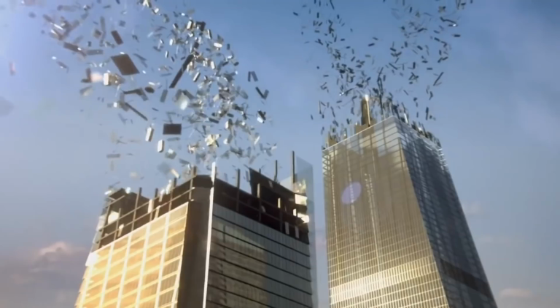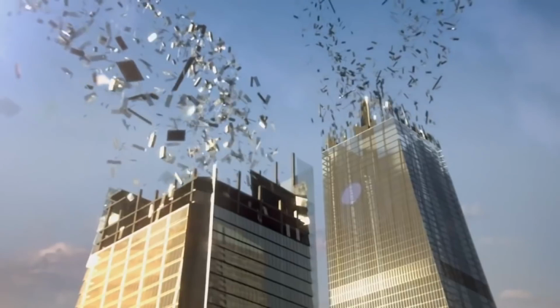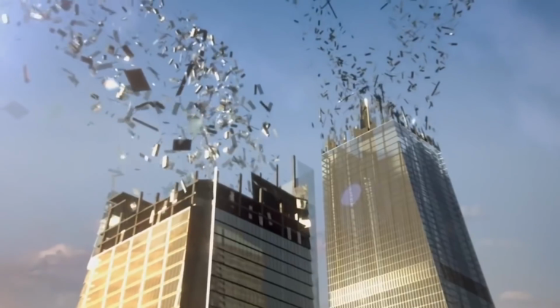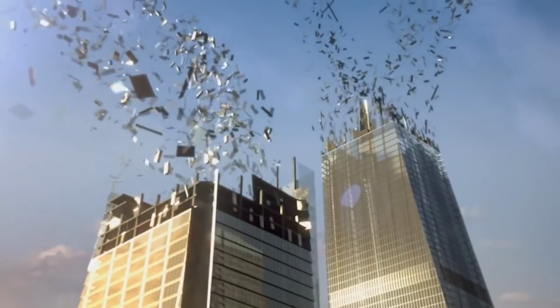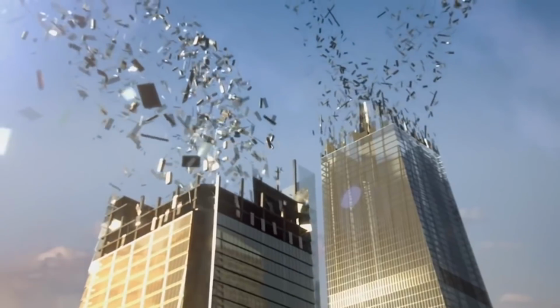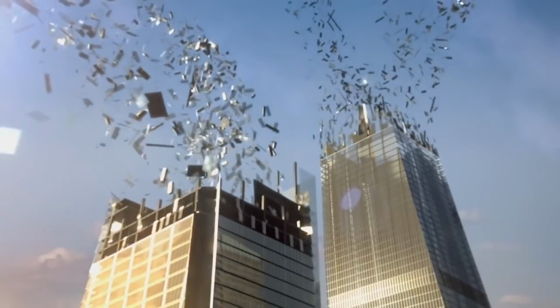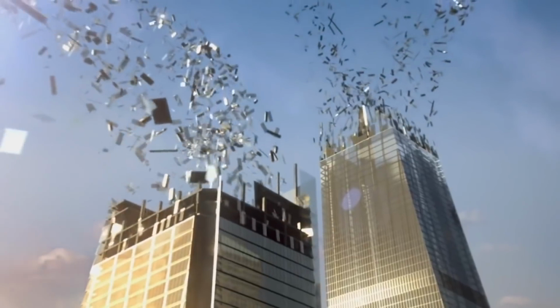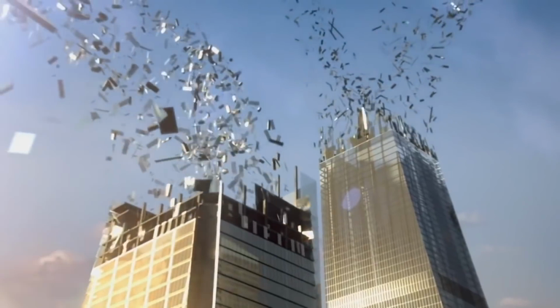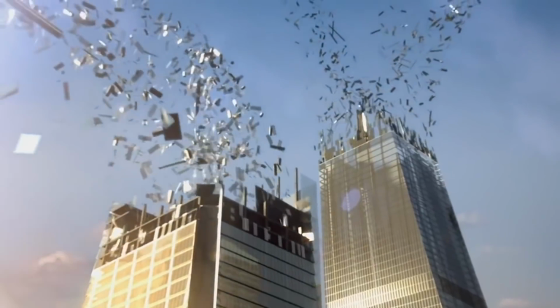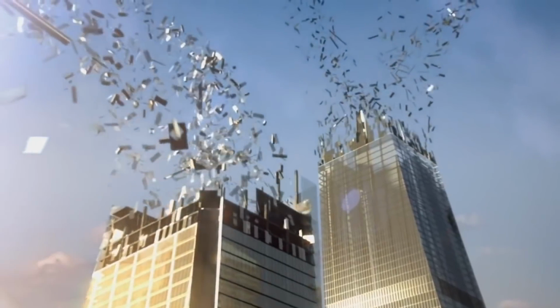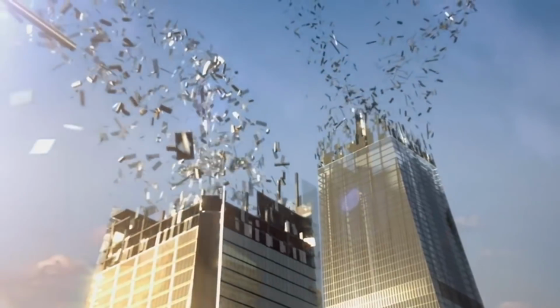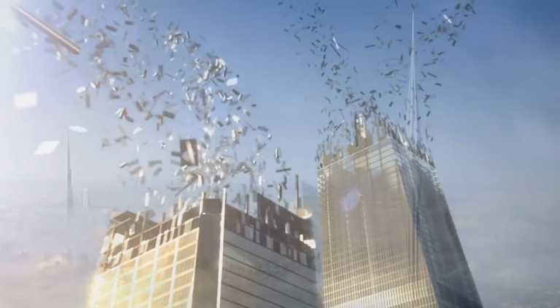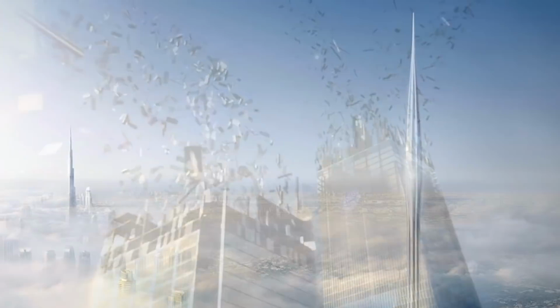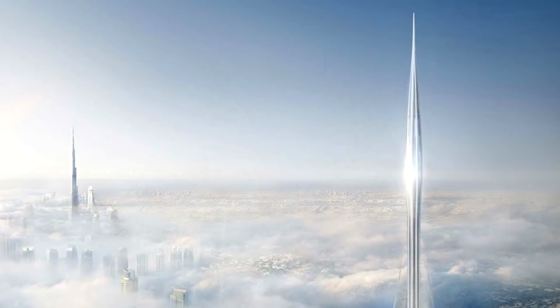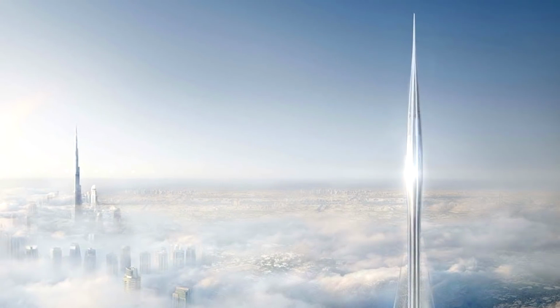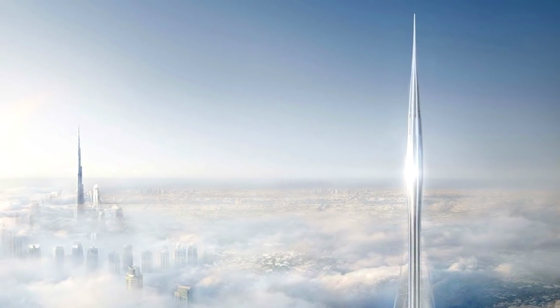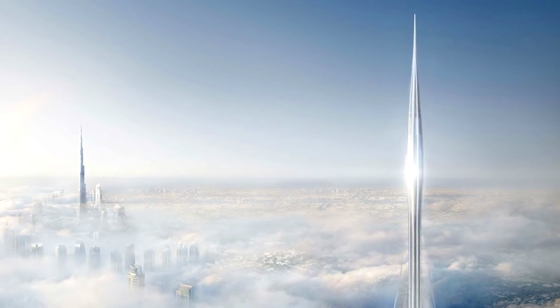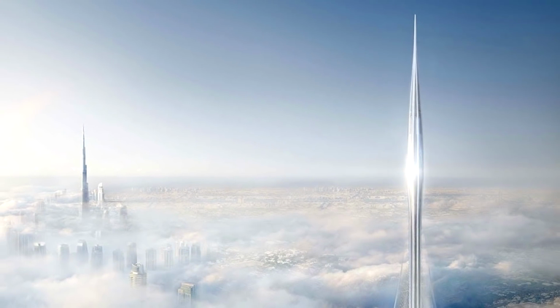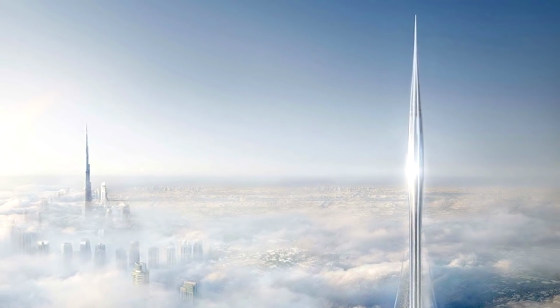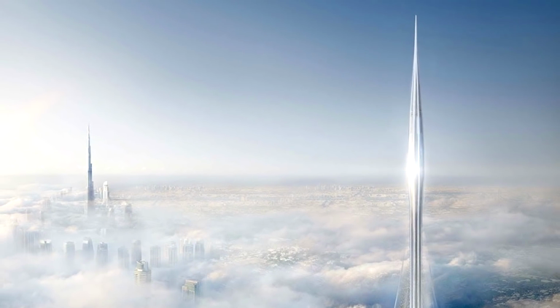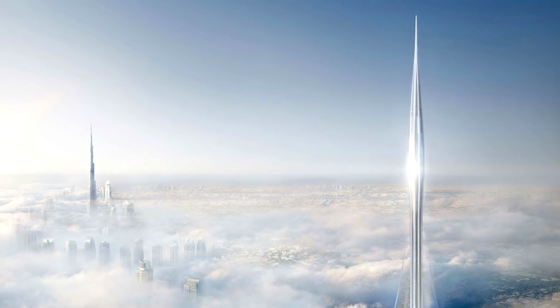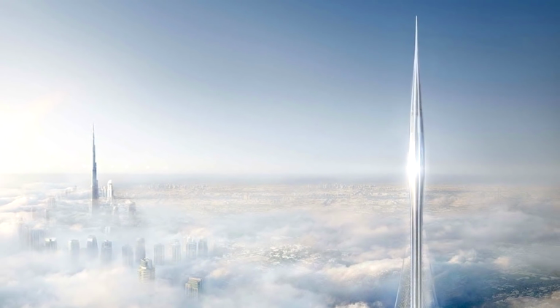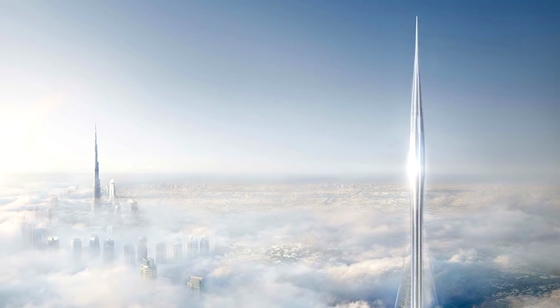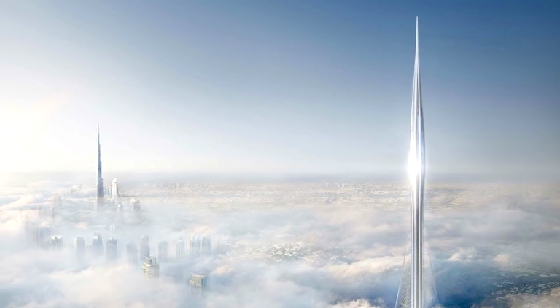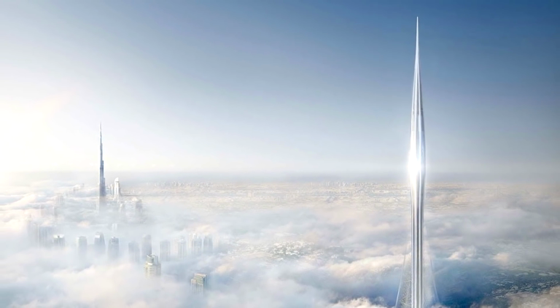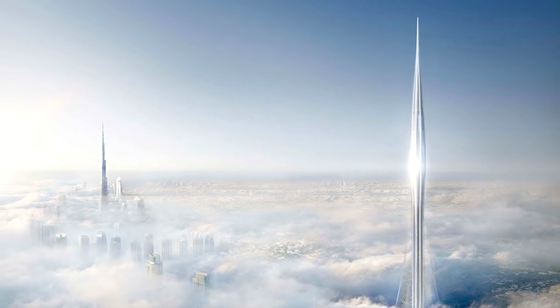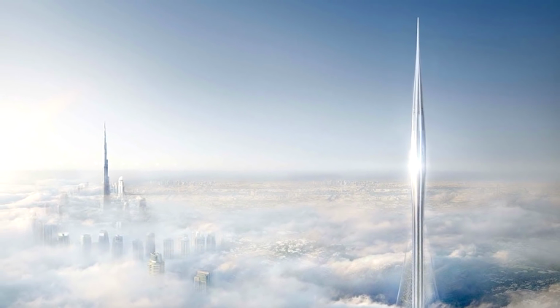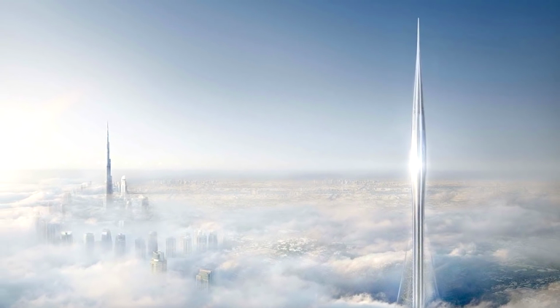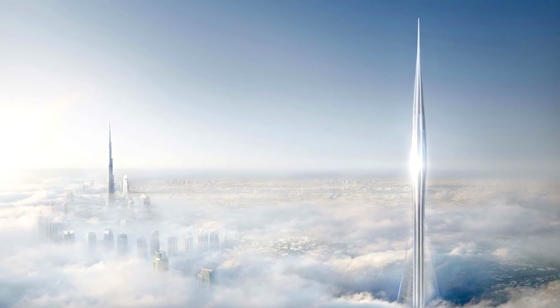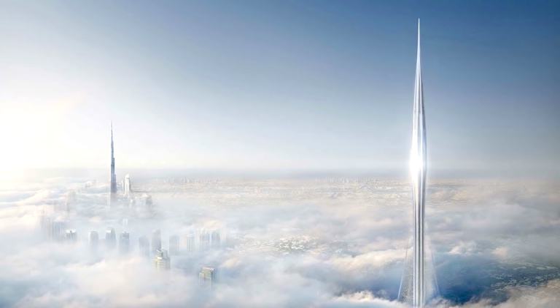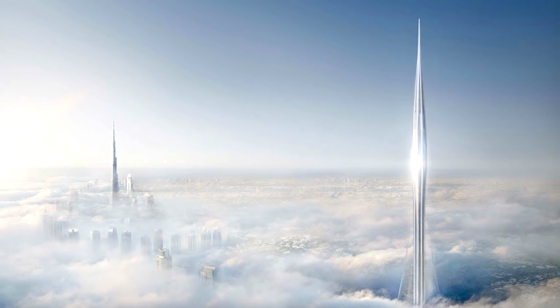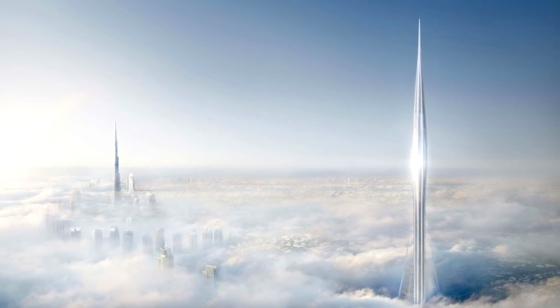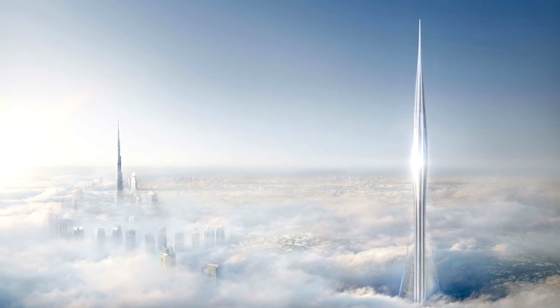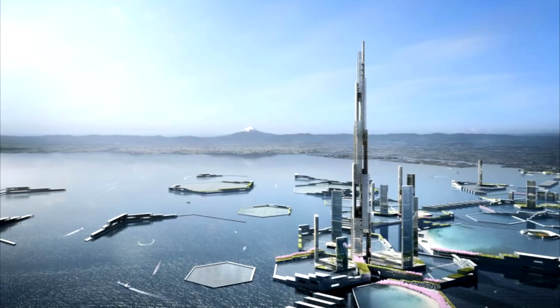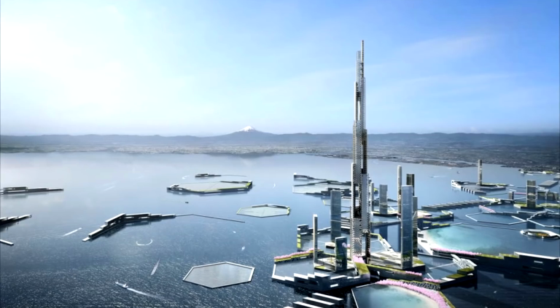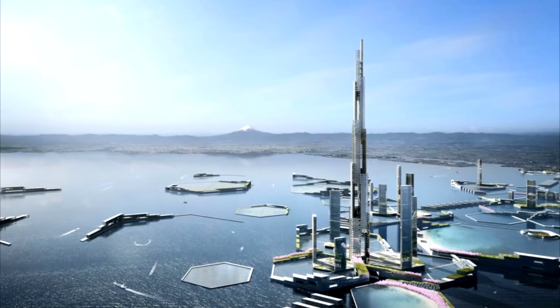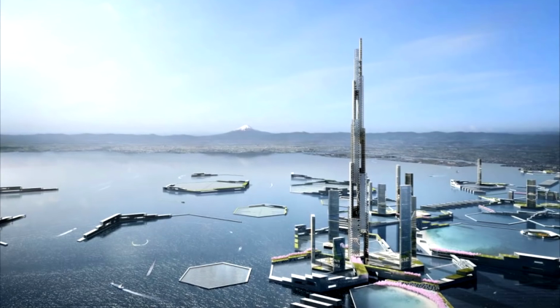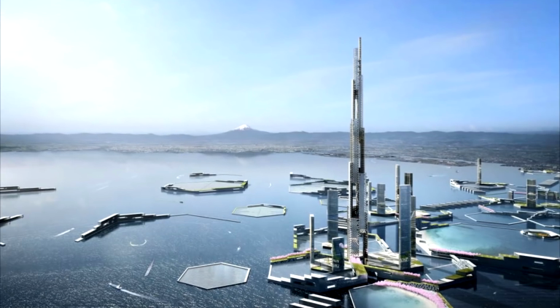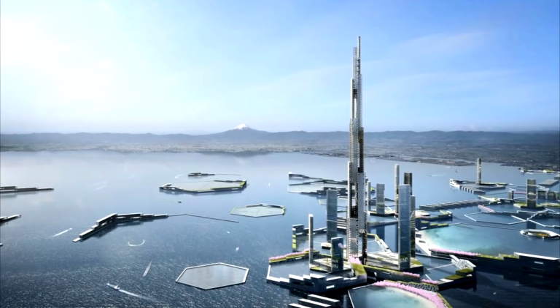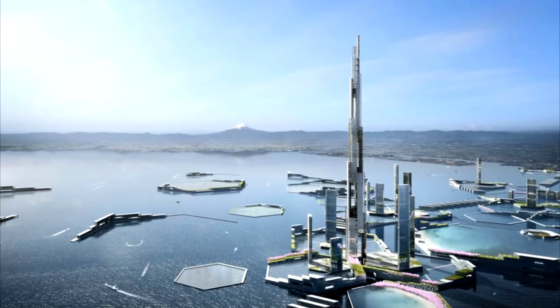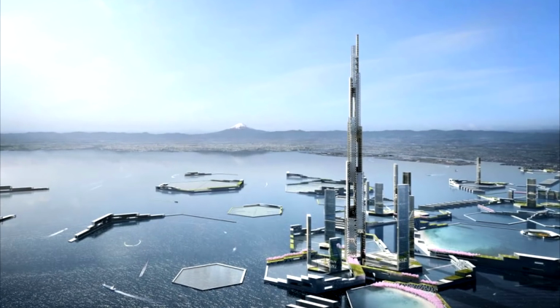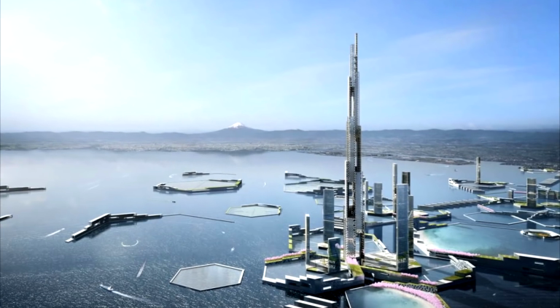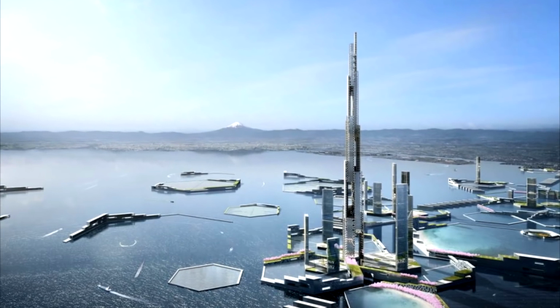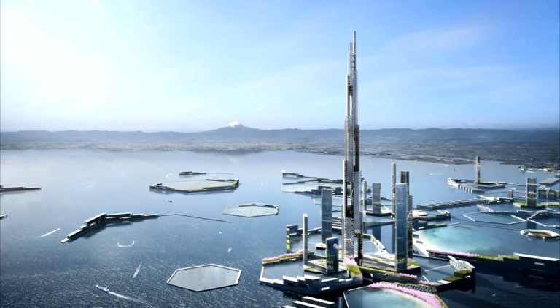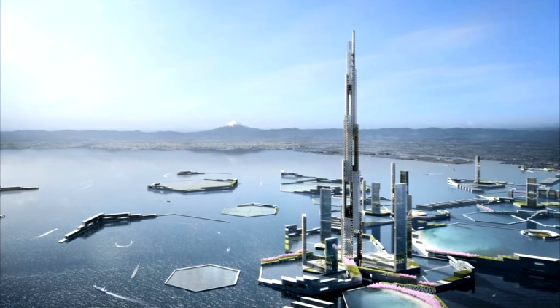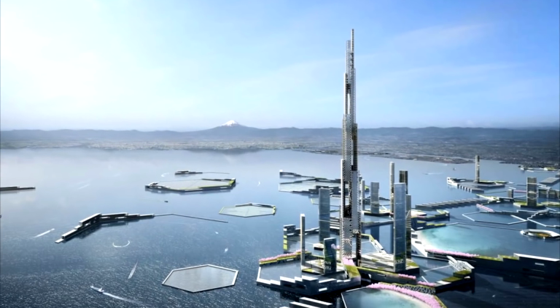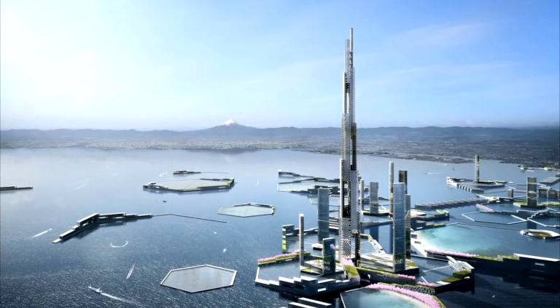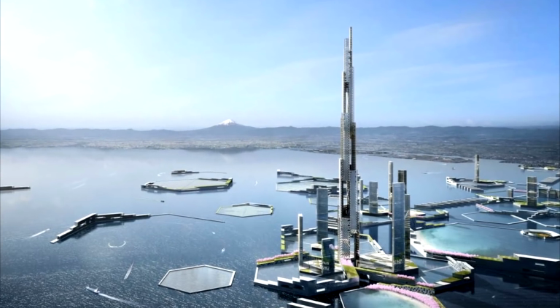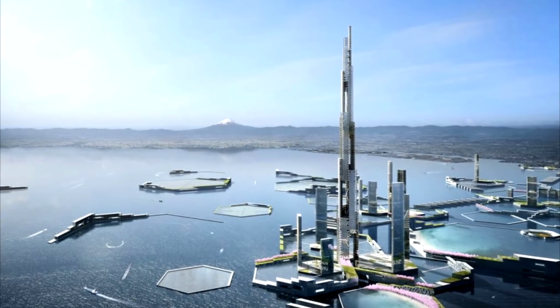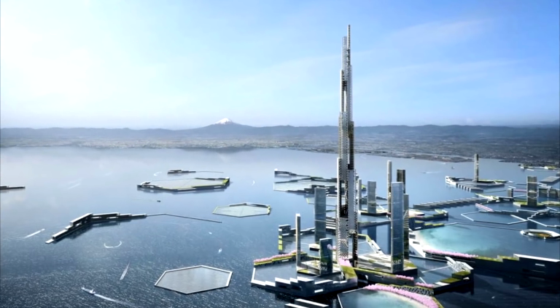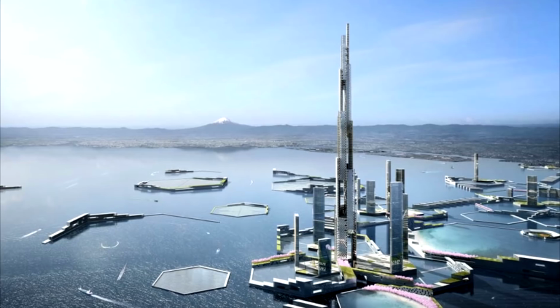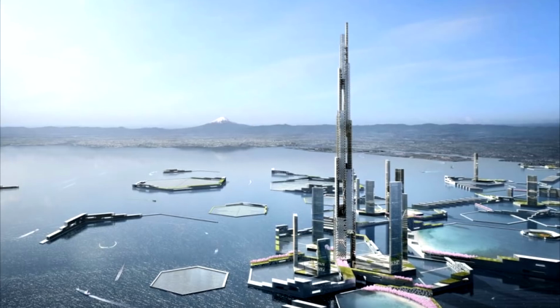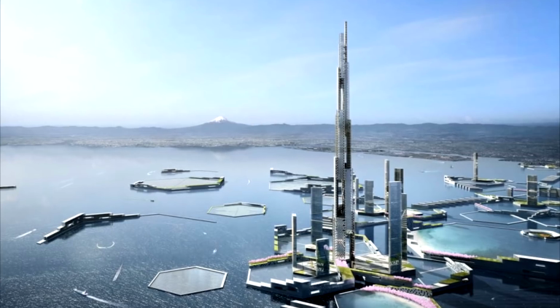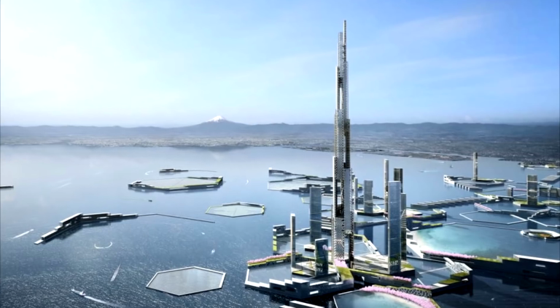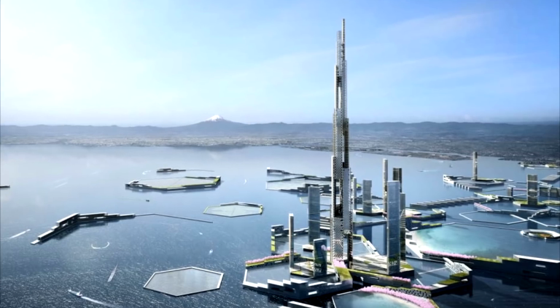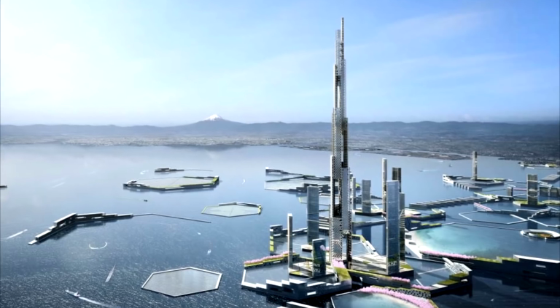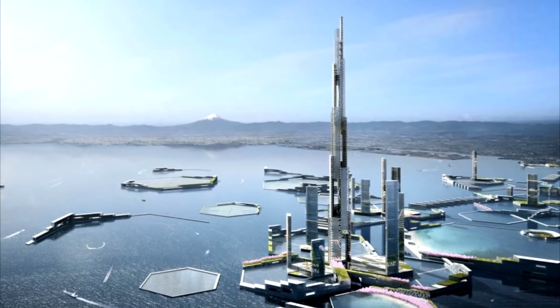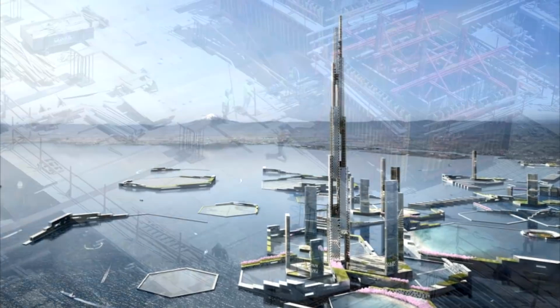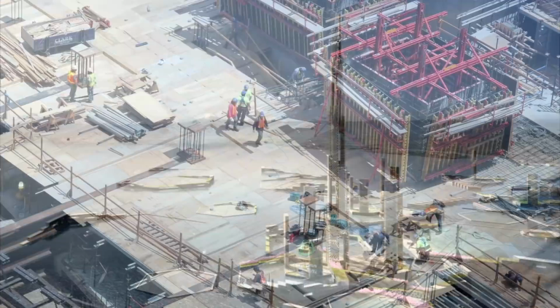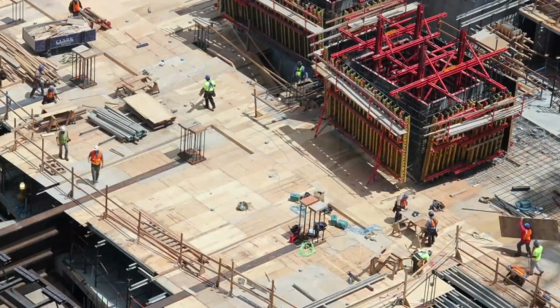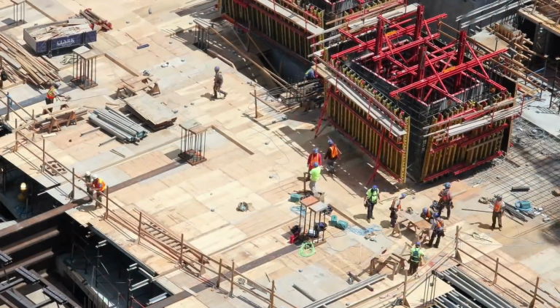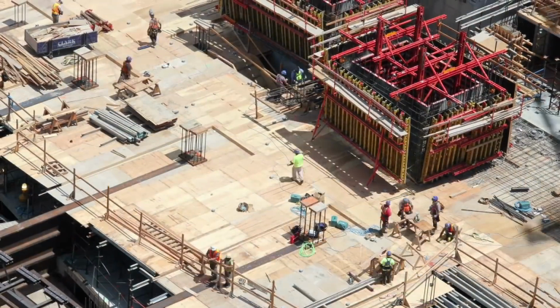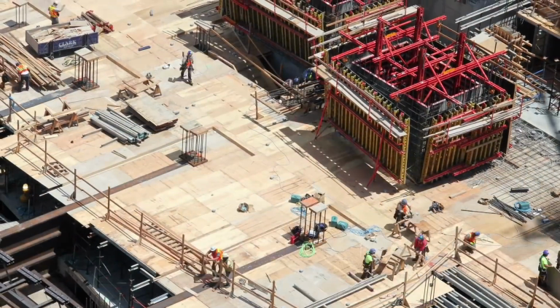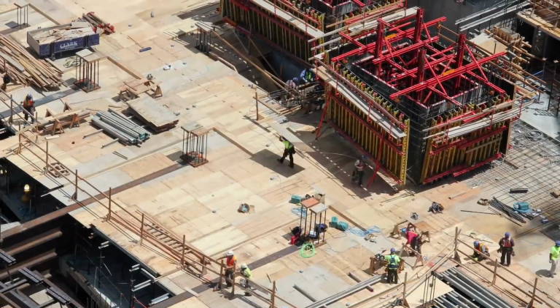Unbelievable marvels of human innovation. Here are the 15 most impressive mega construction projects.